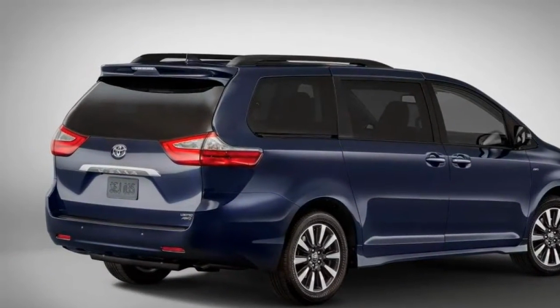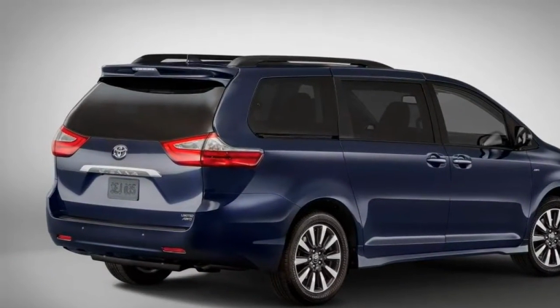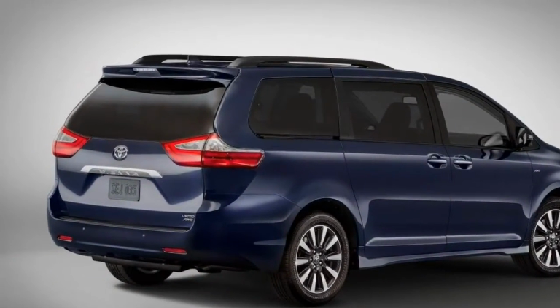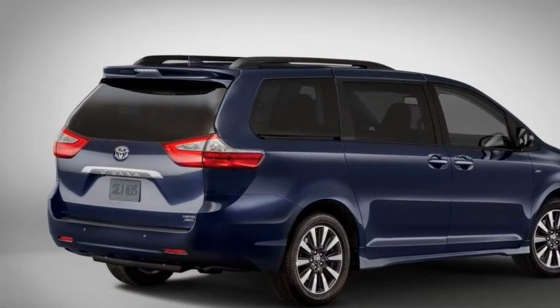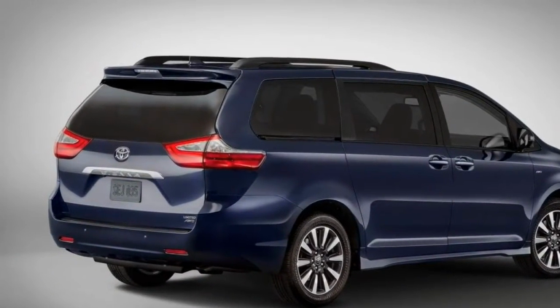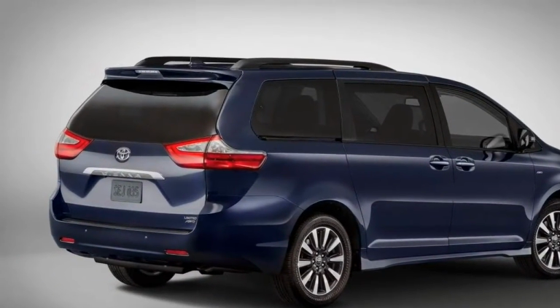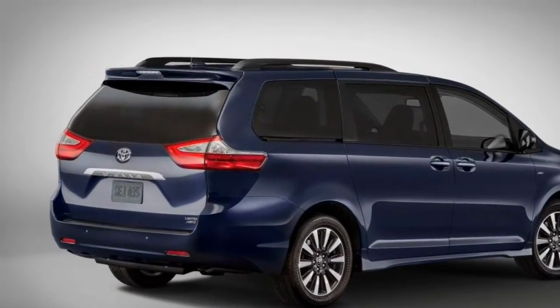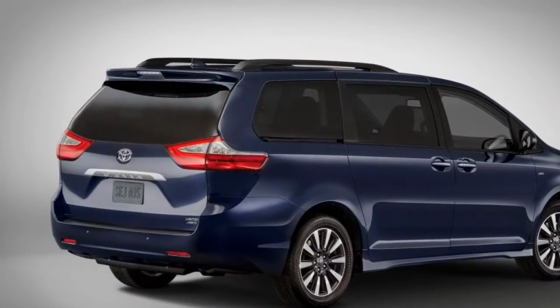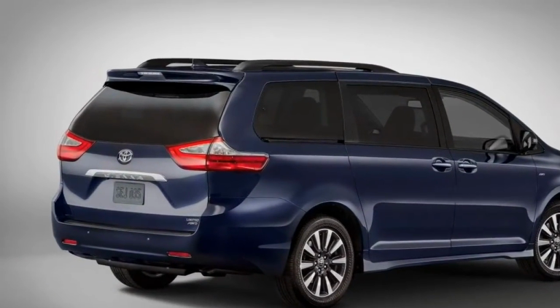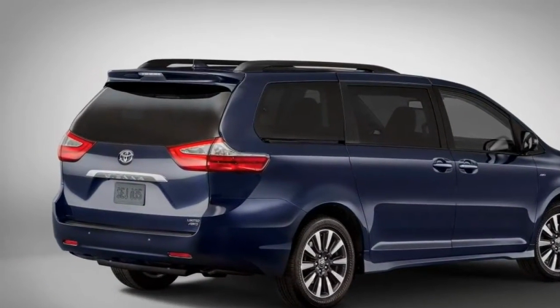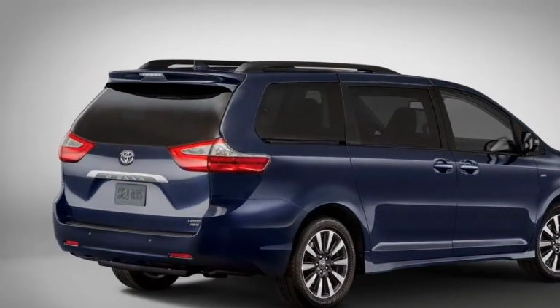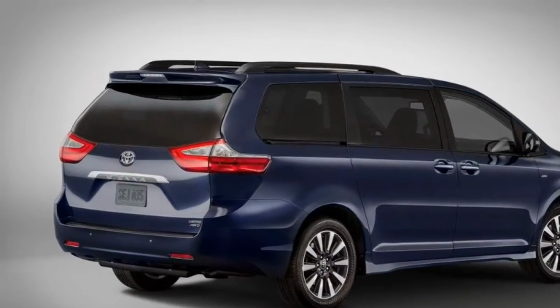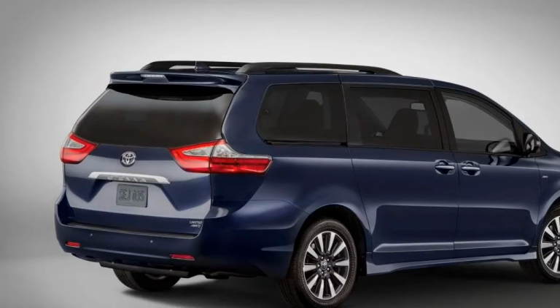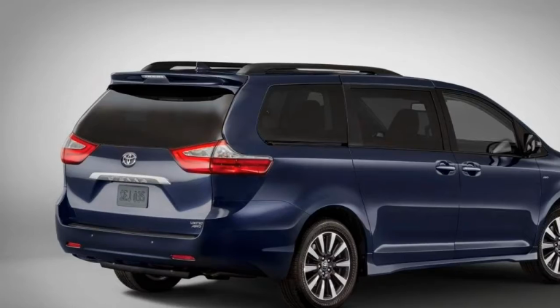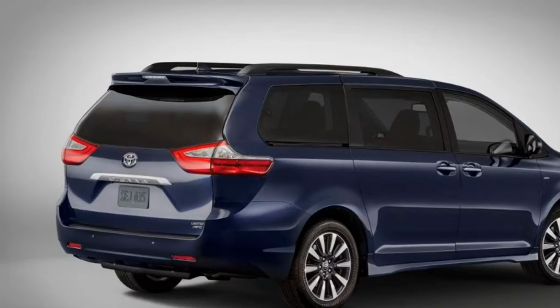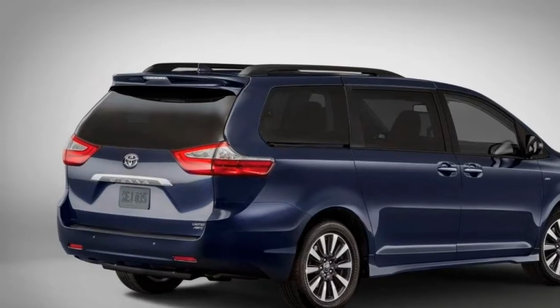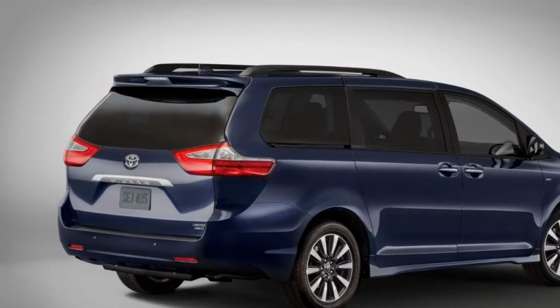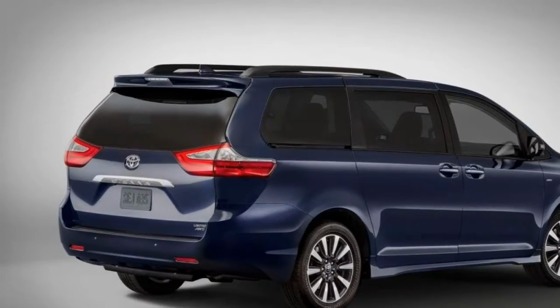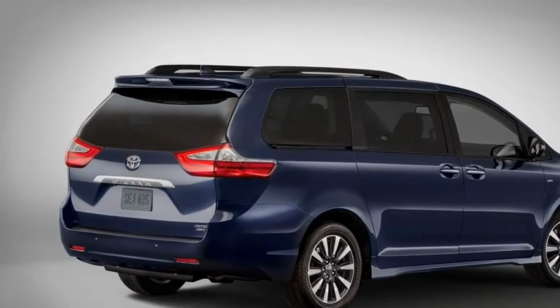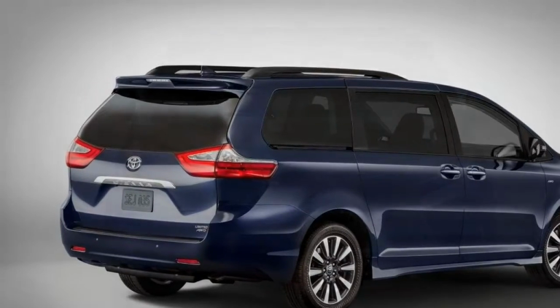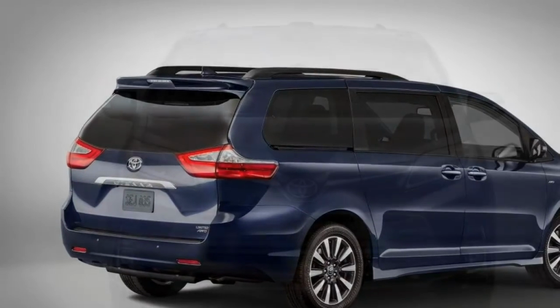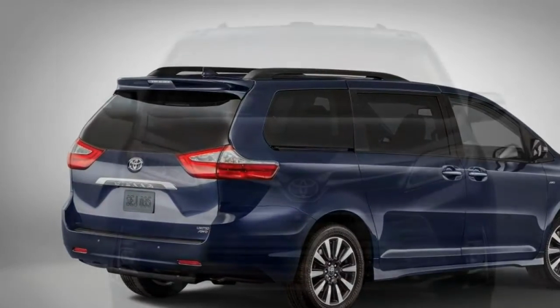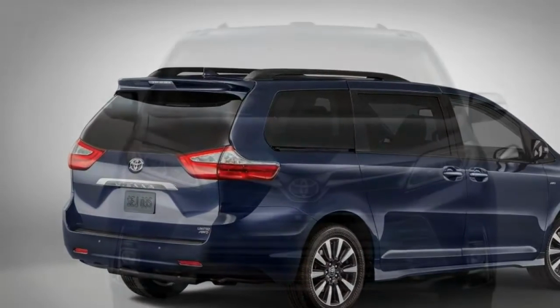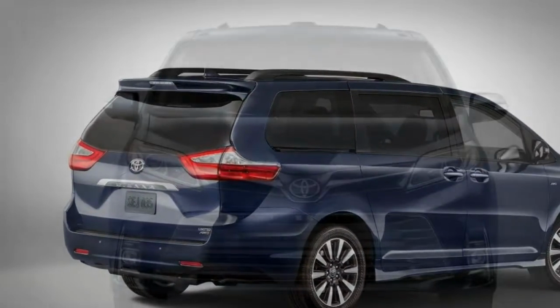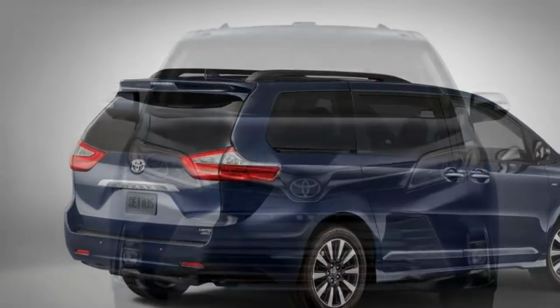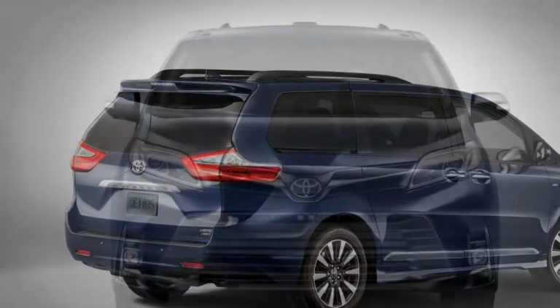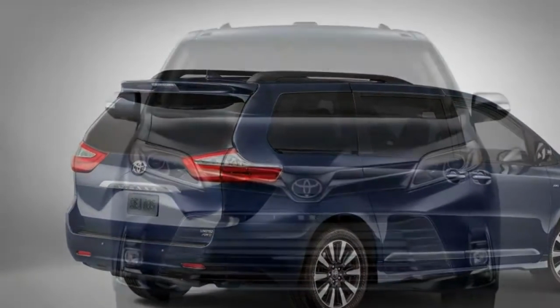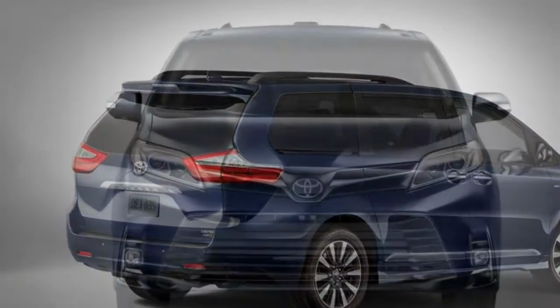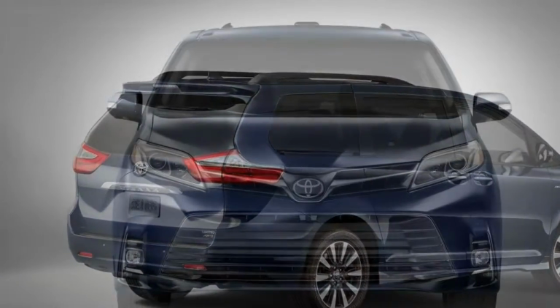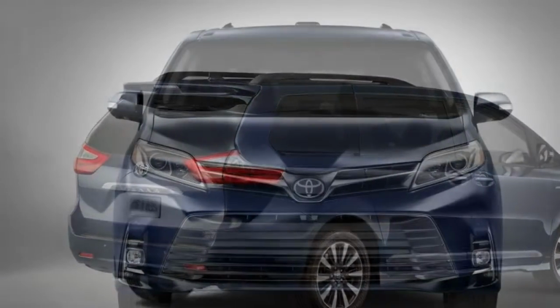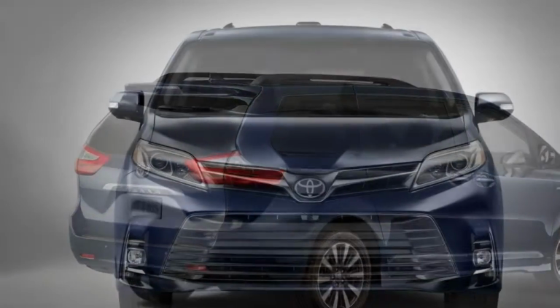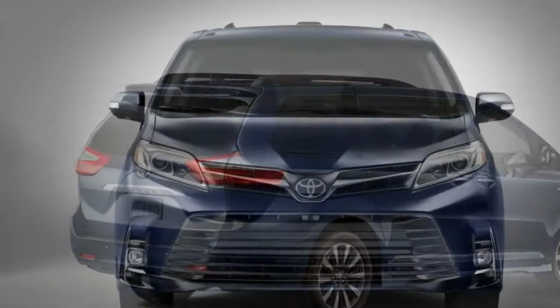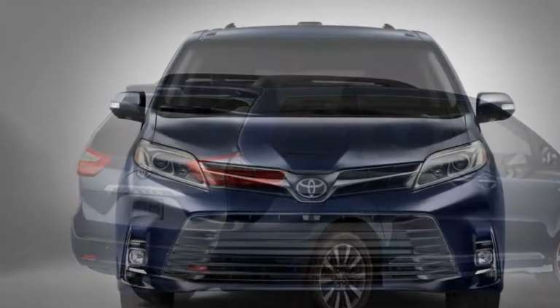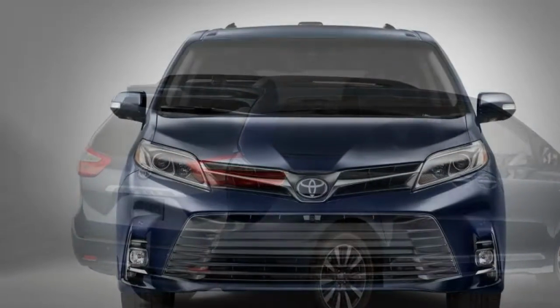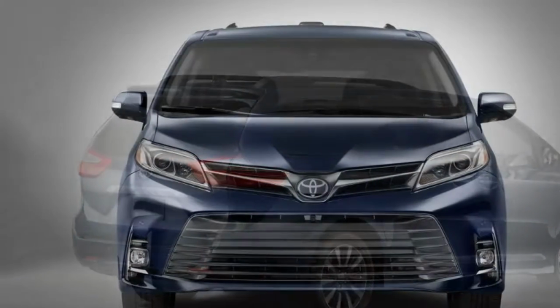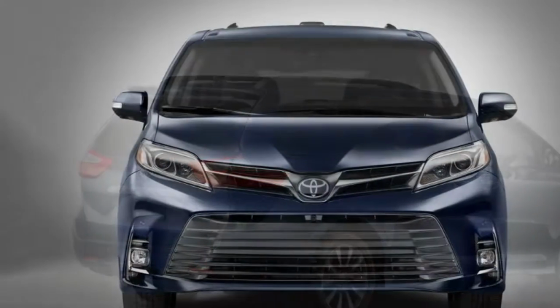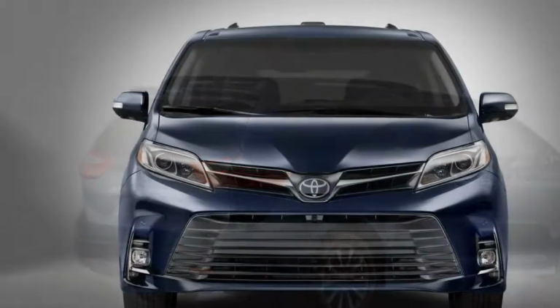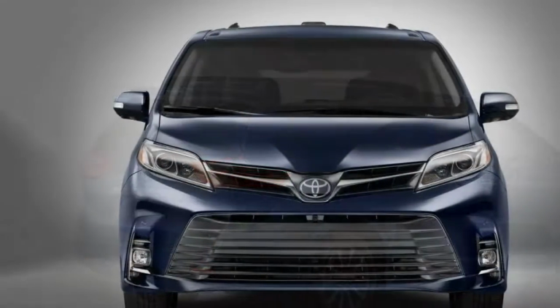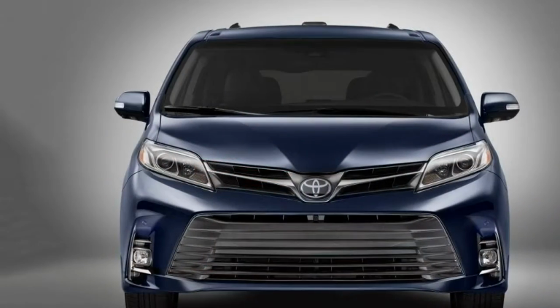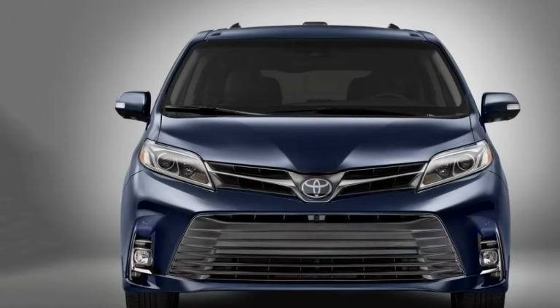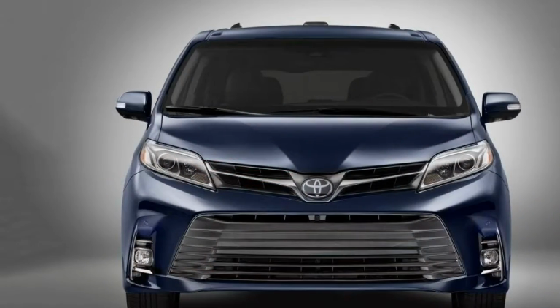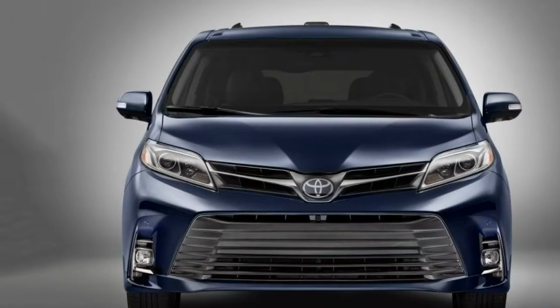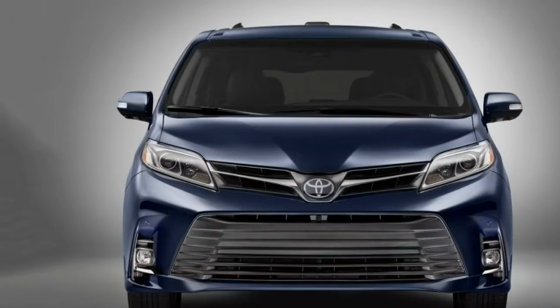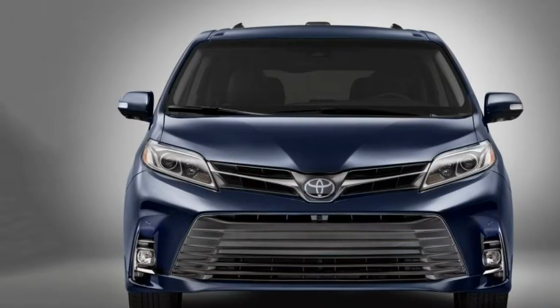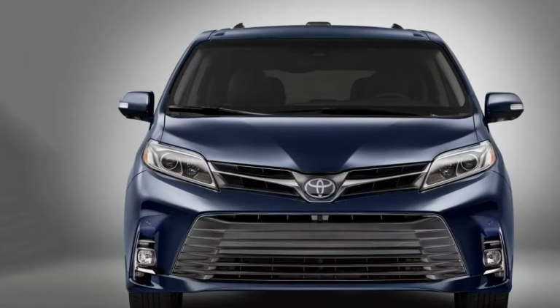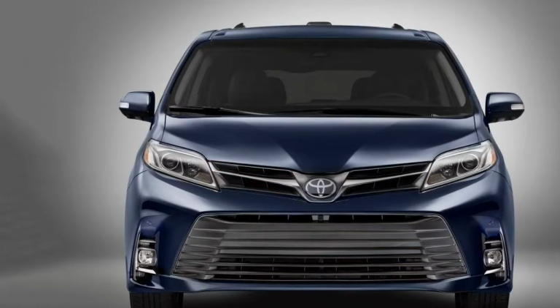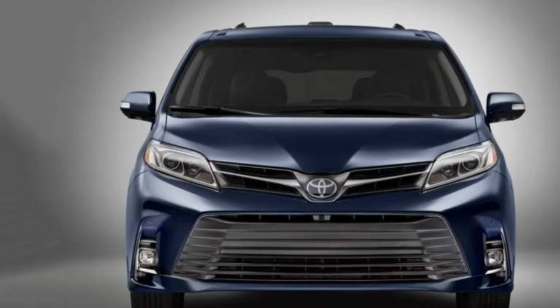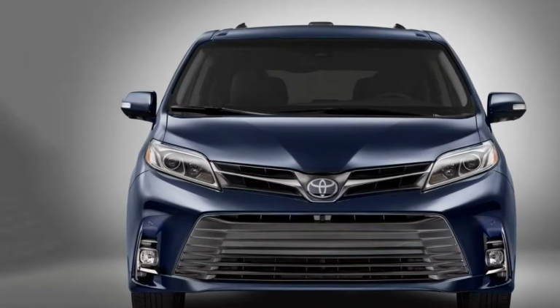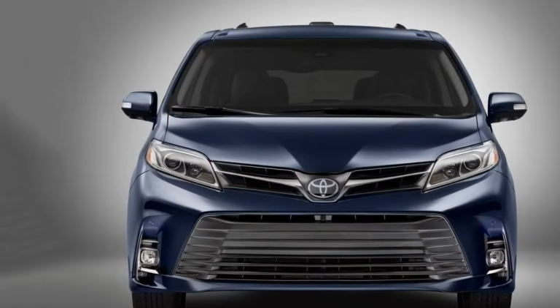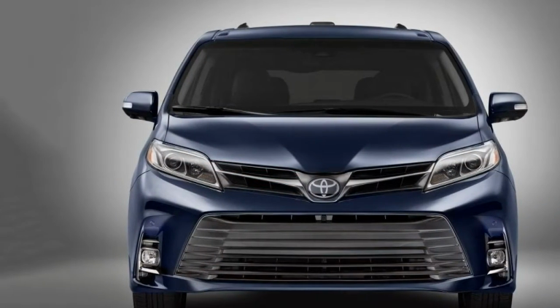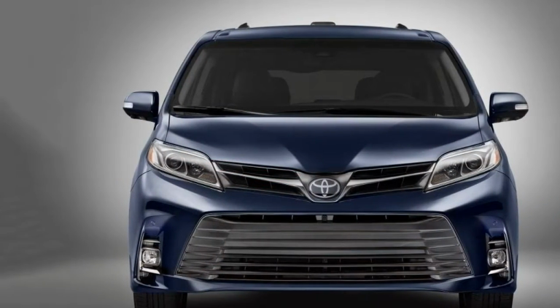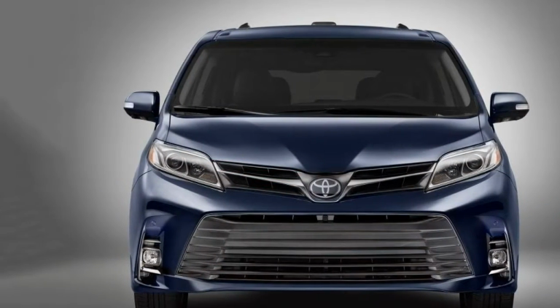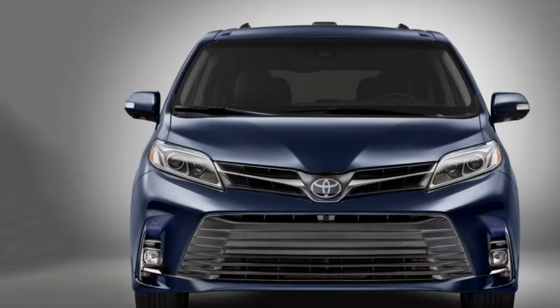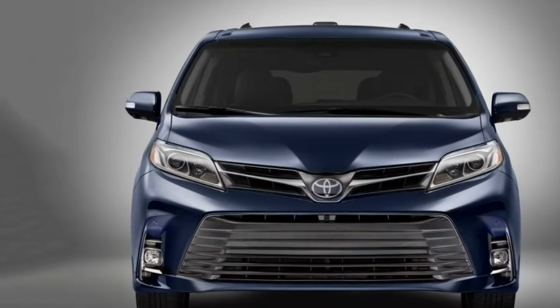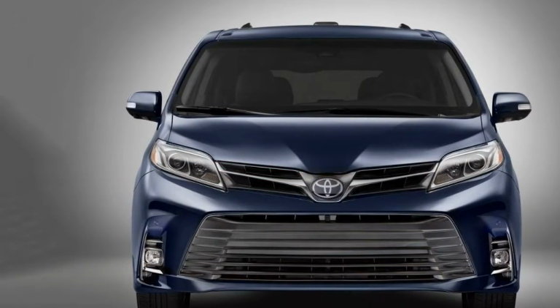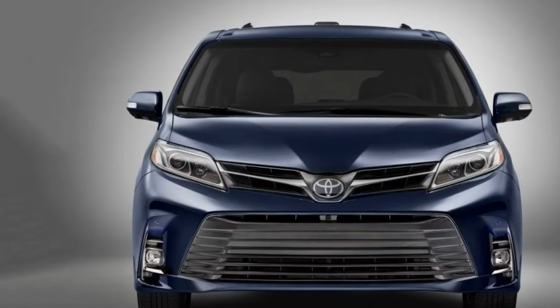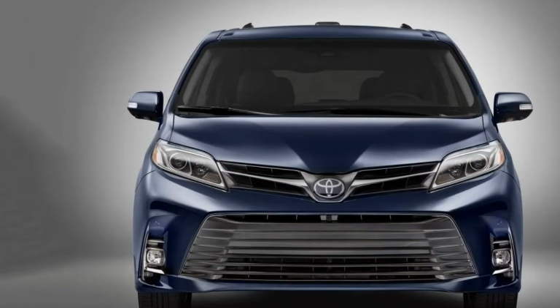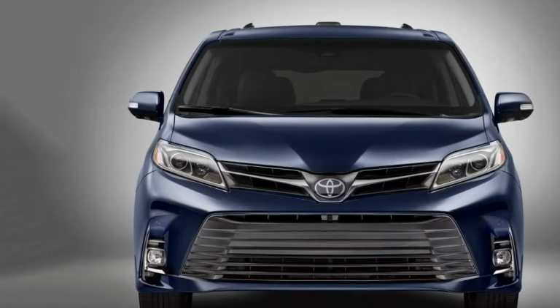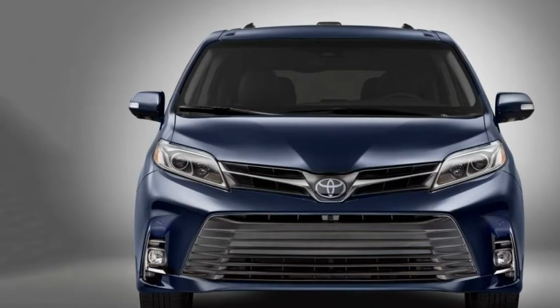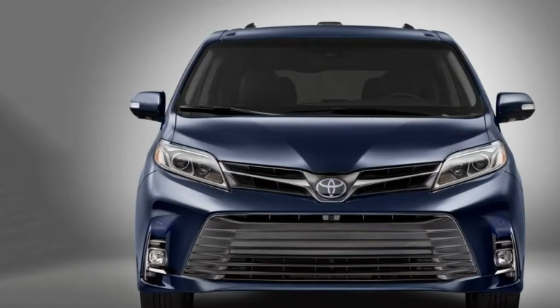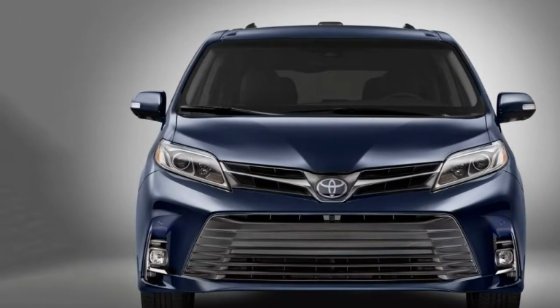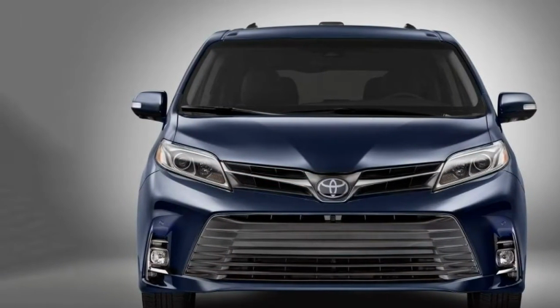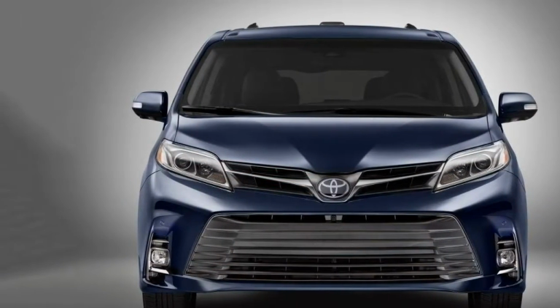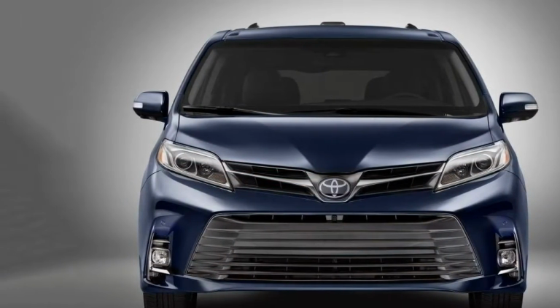The 2018 Toyota Sienna is scheduled to go on sale in the fall of 2017.